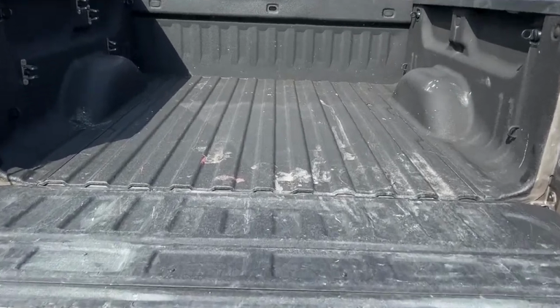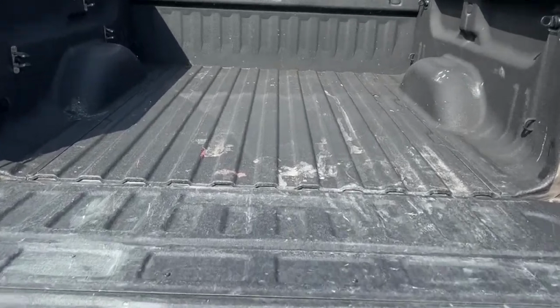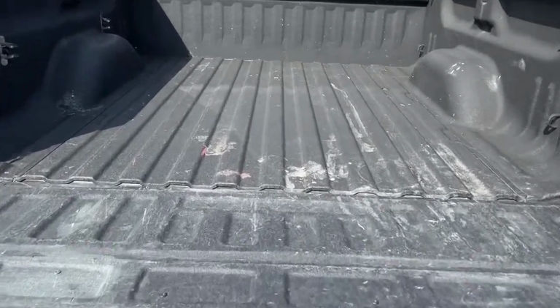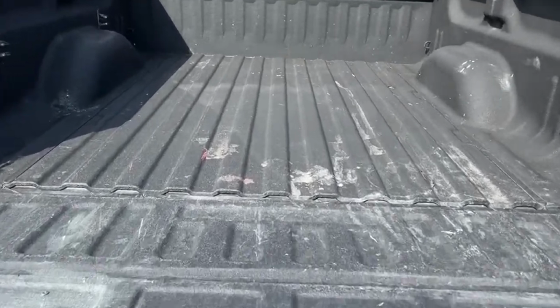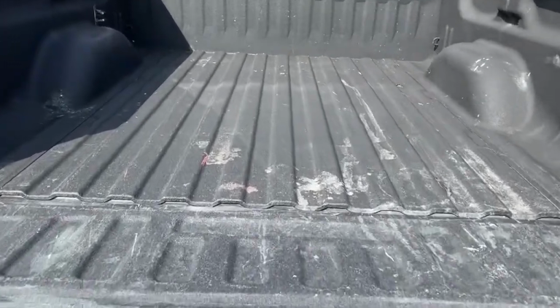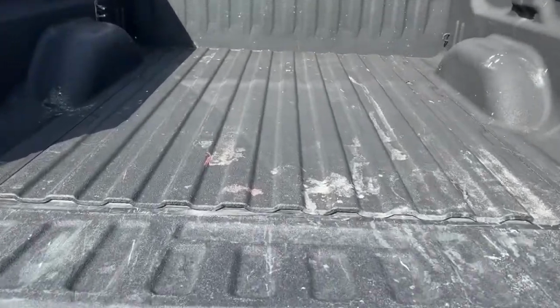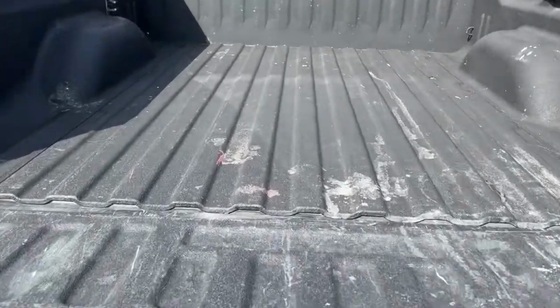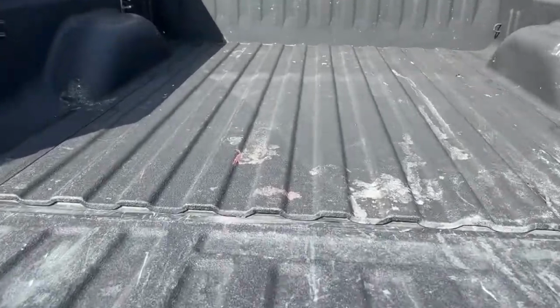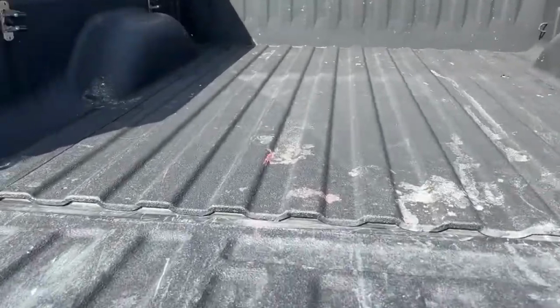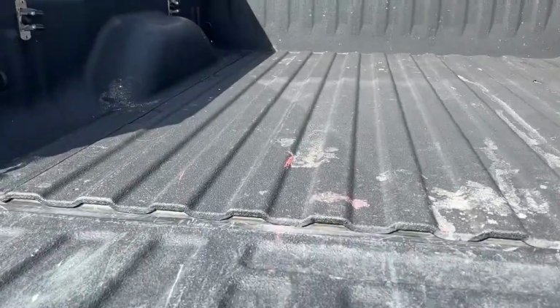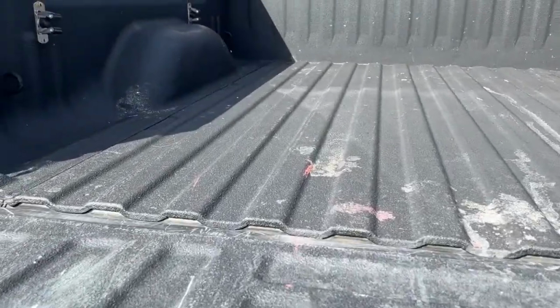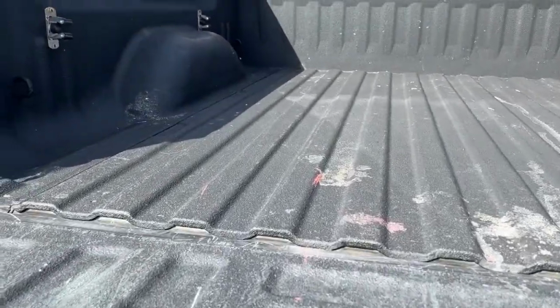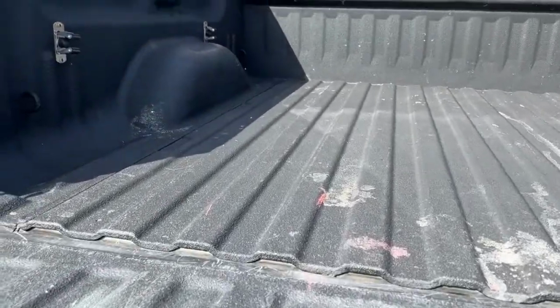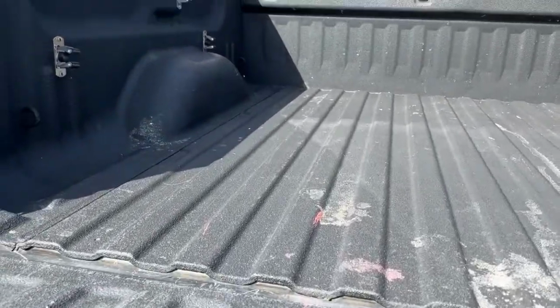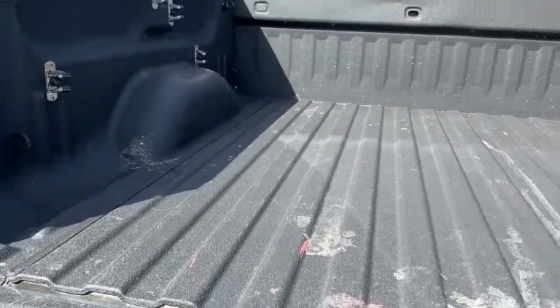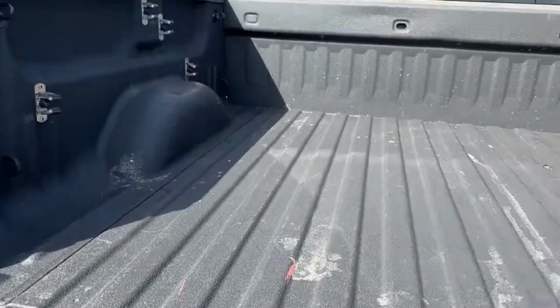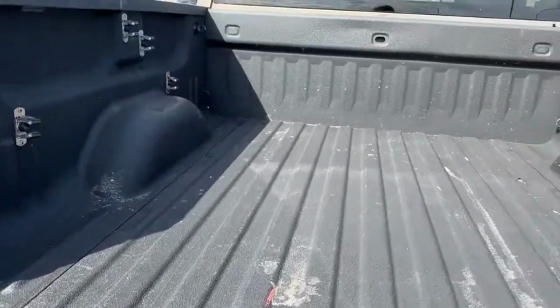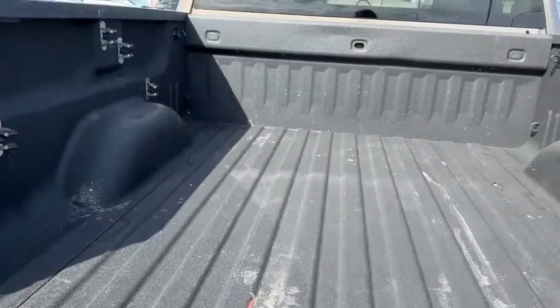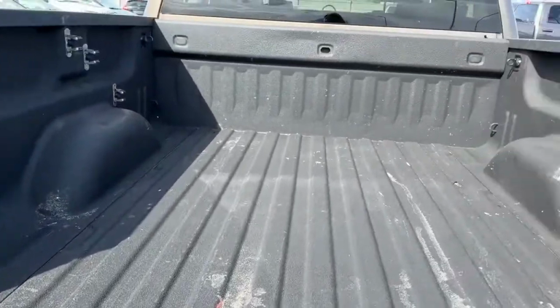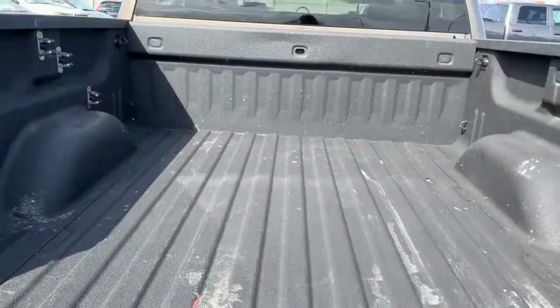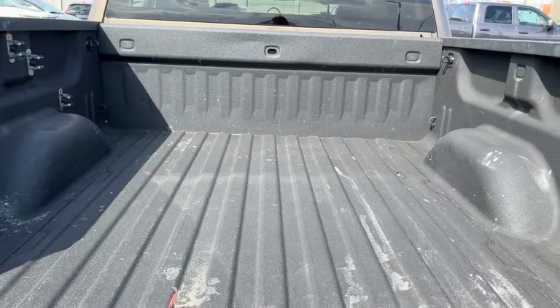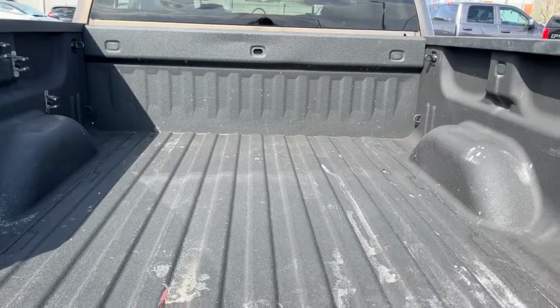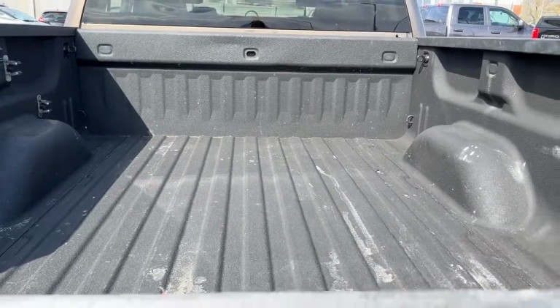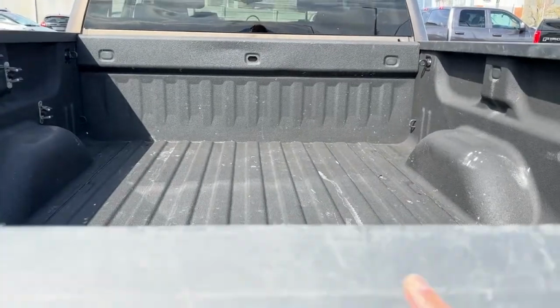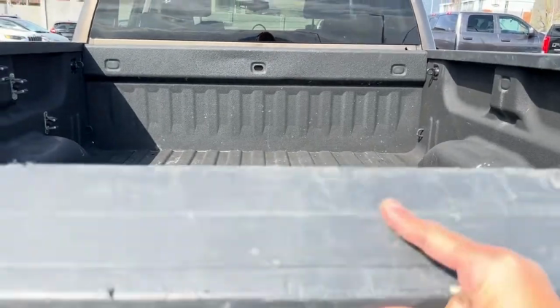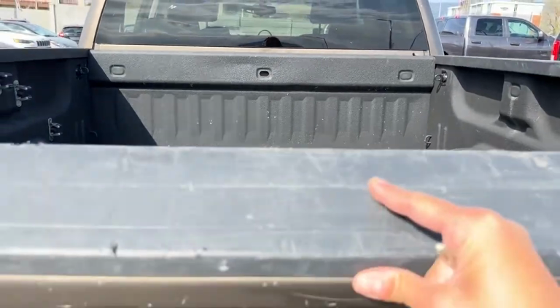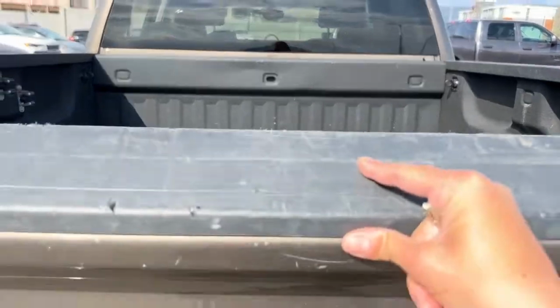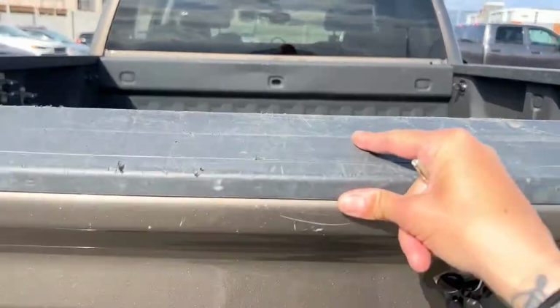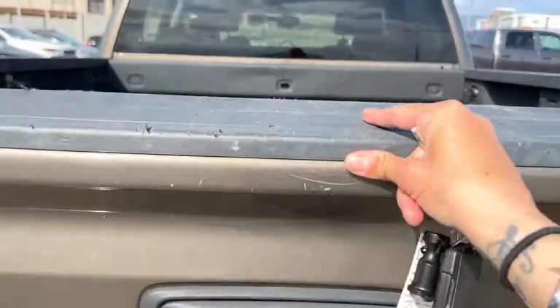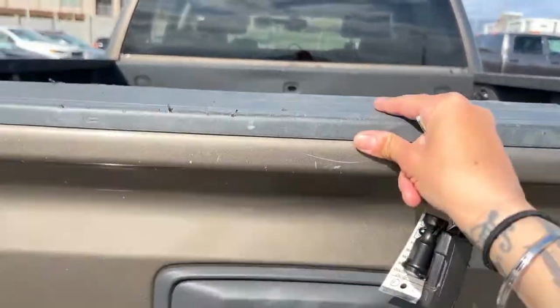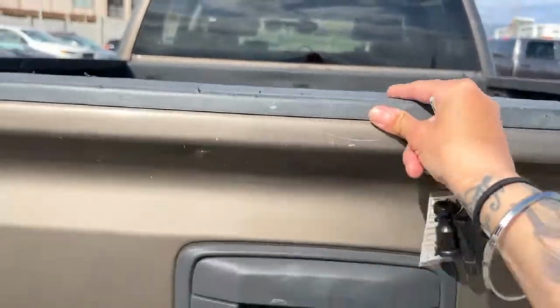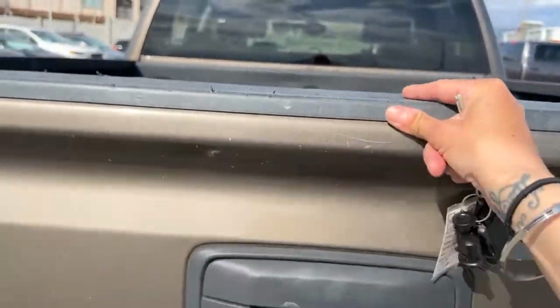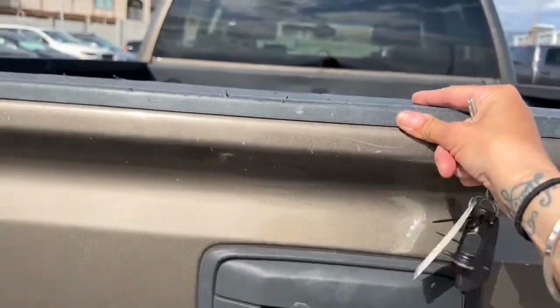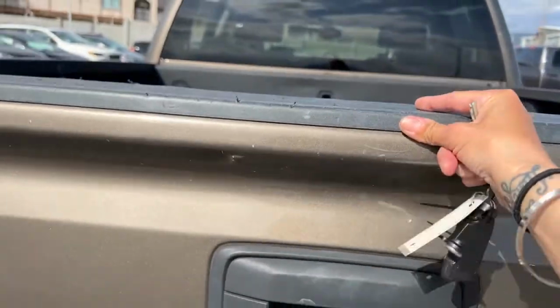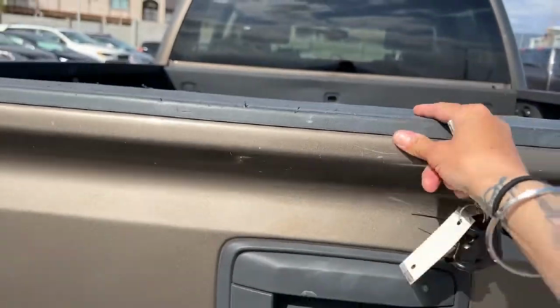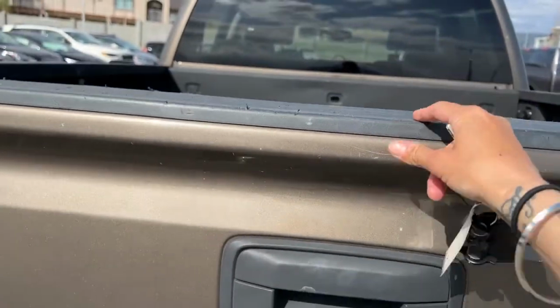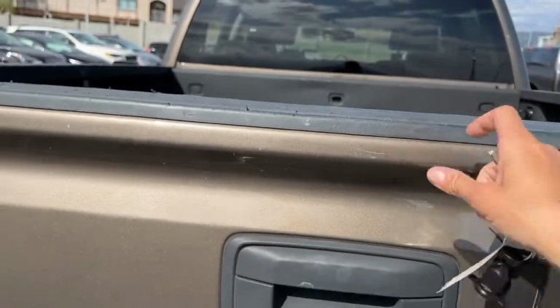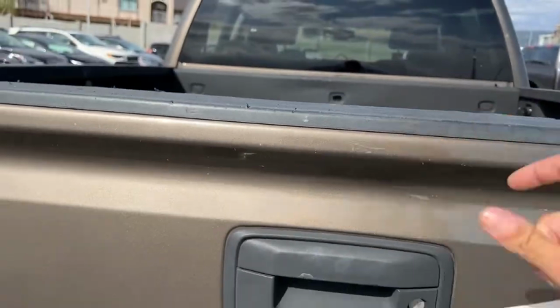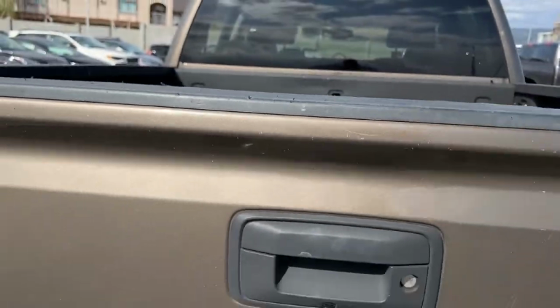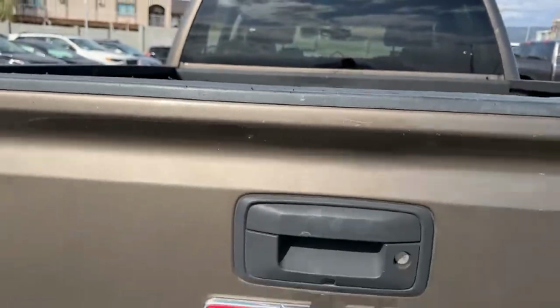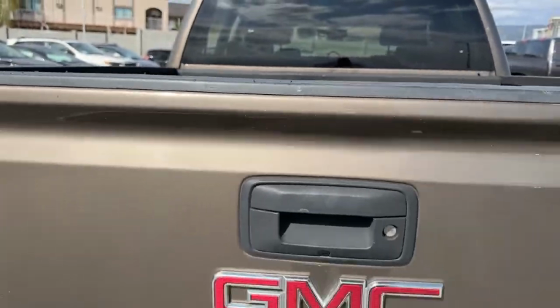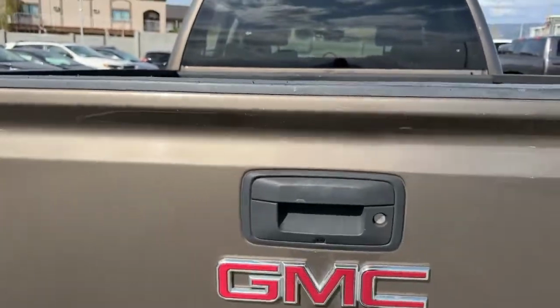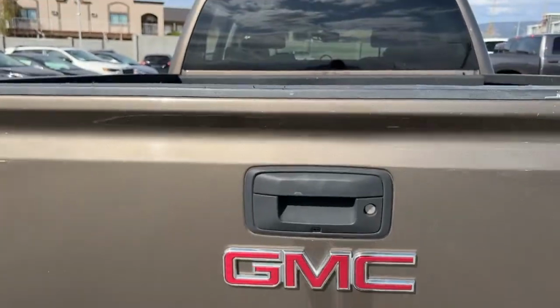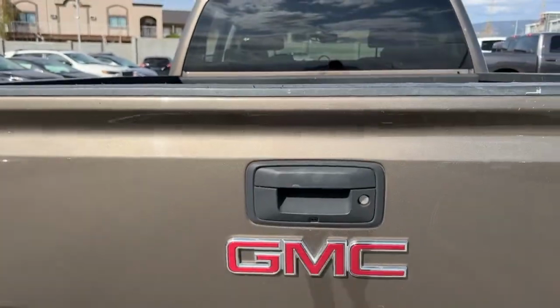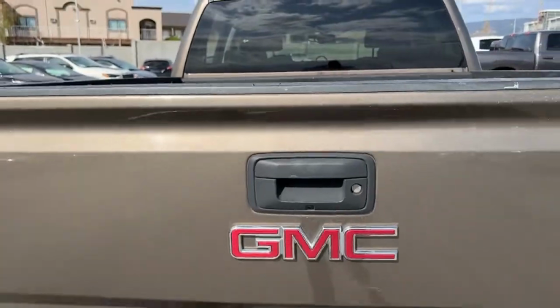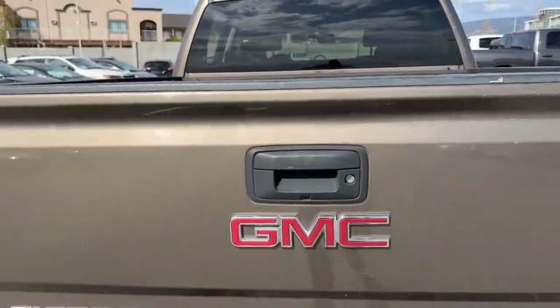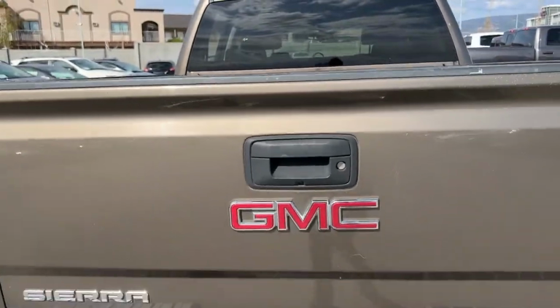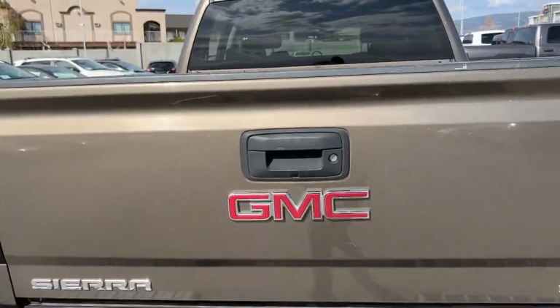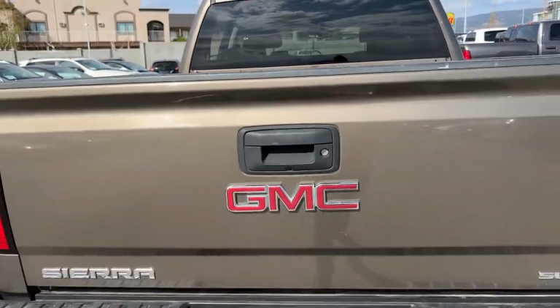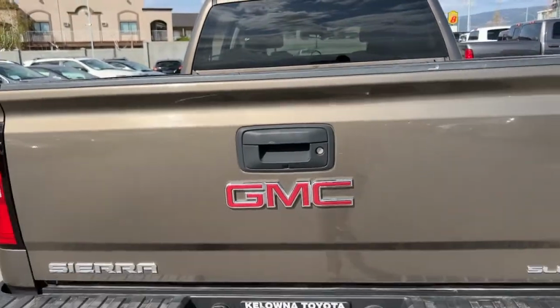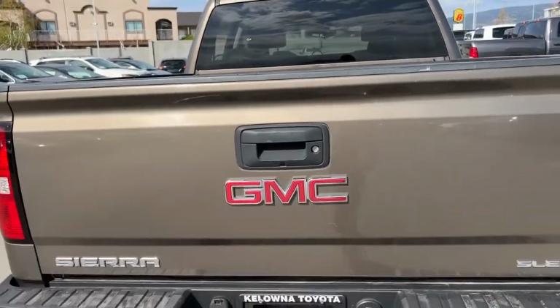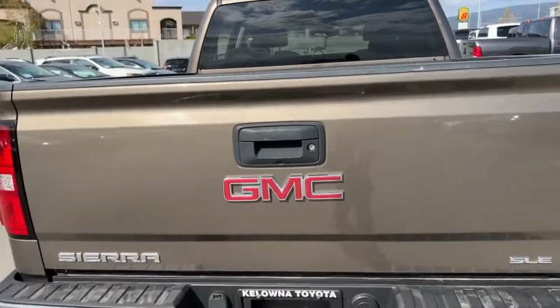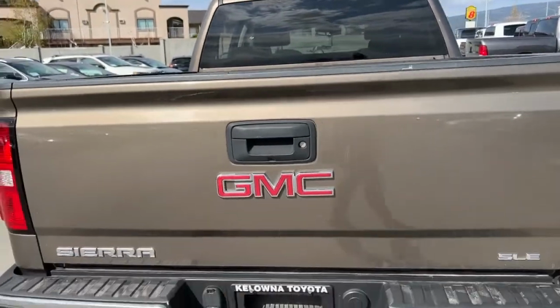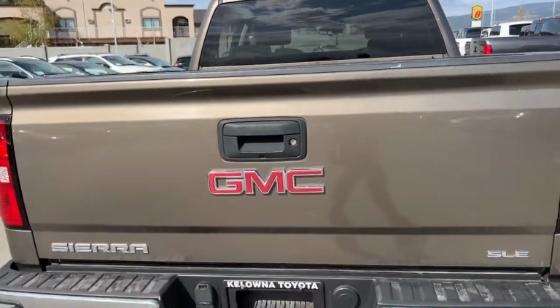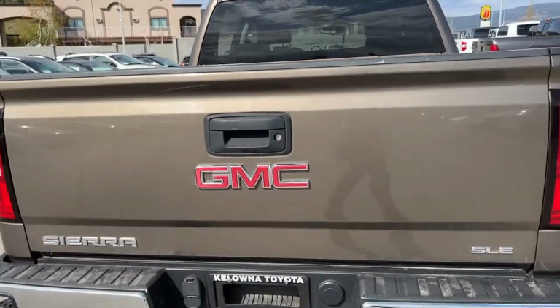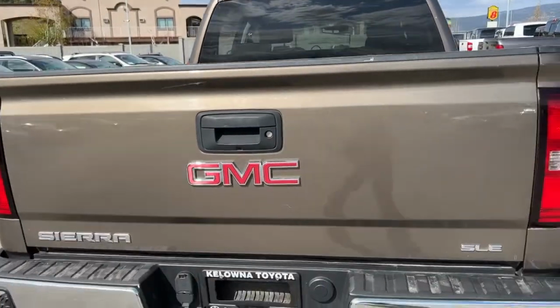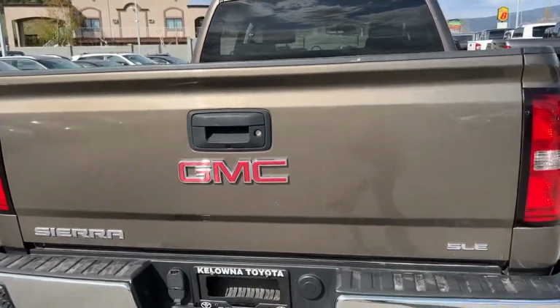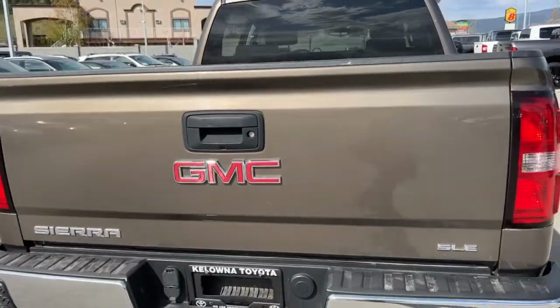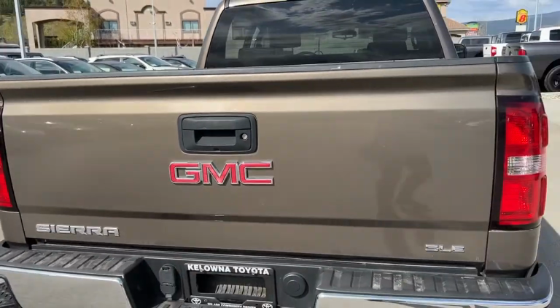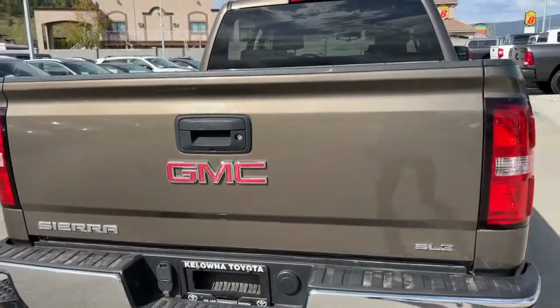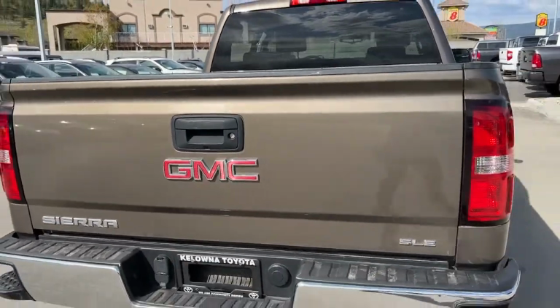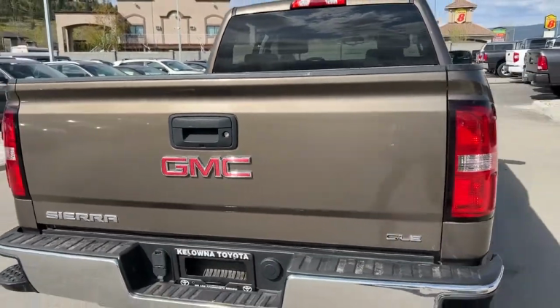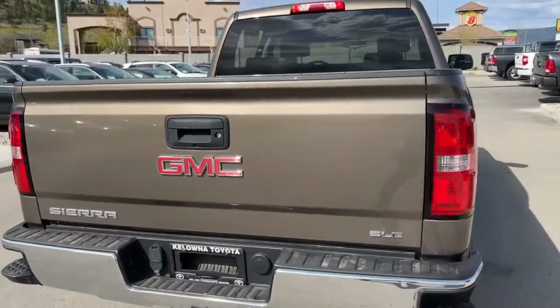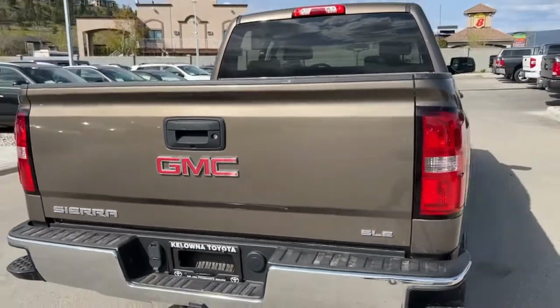Inside the bed there is a cargo light you can turn on if it's getting dark and you've got work to do. The tailgate also has a dampener so it isn't going to slam open on you.